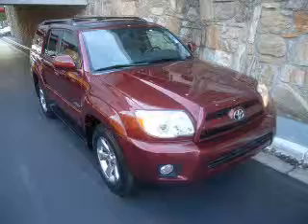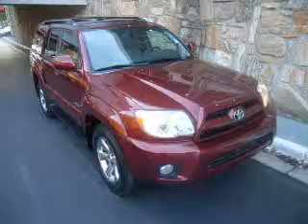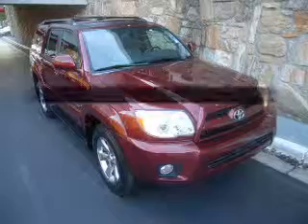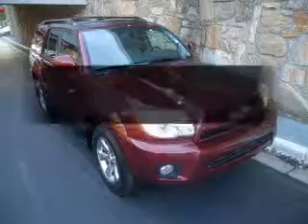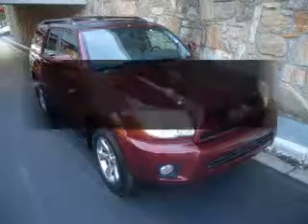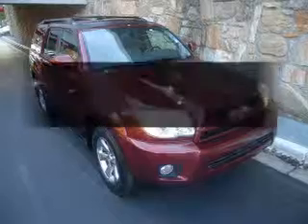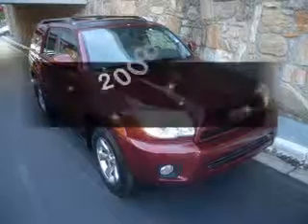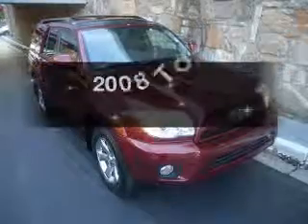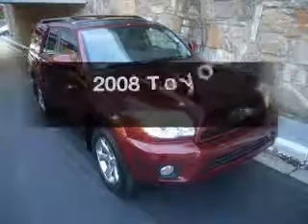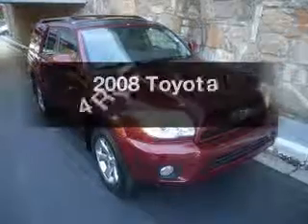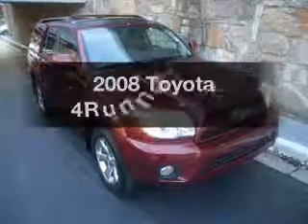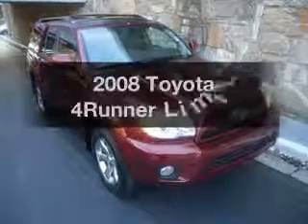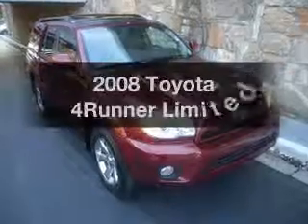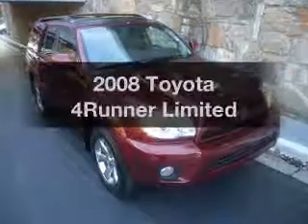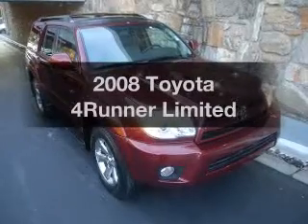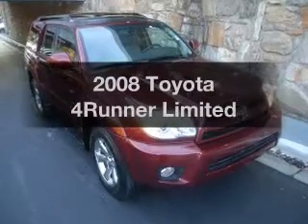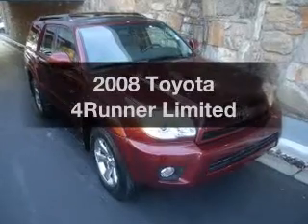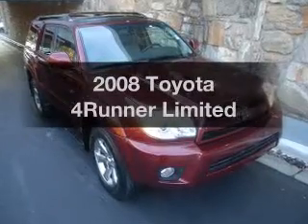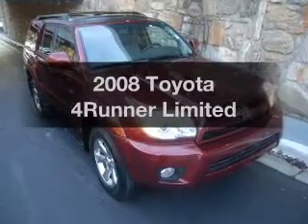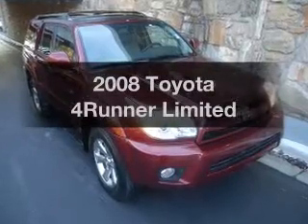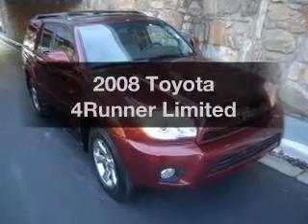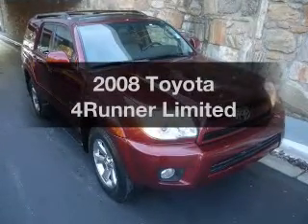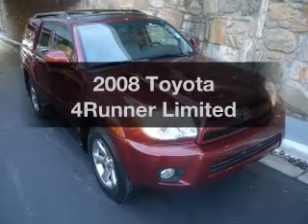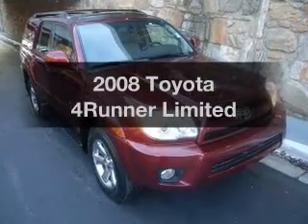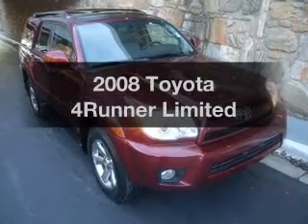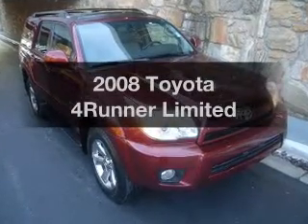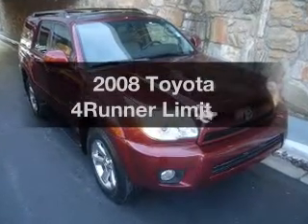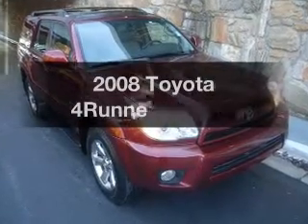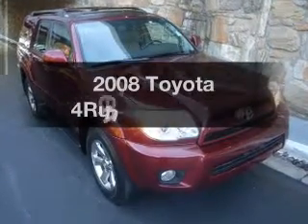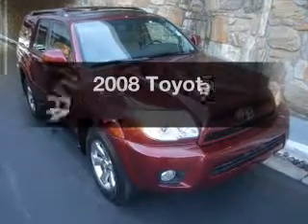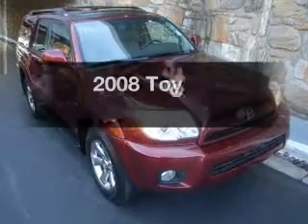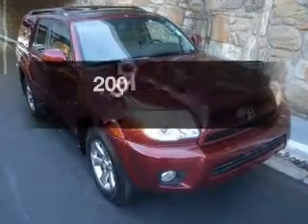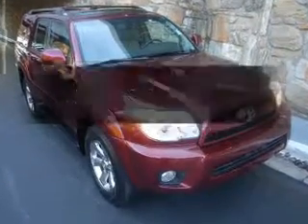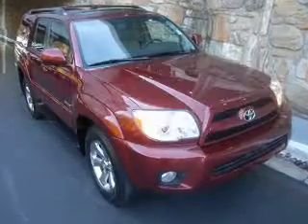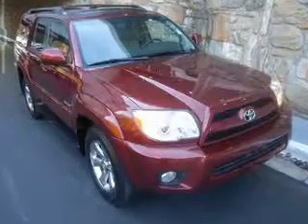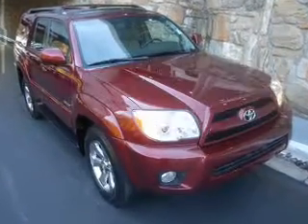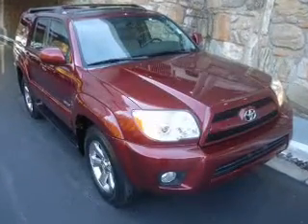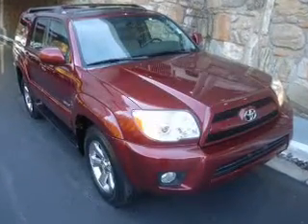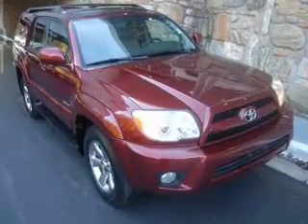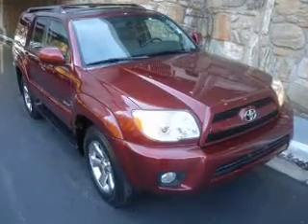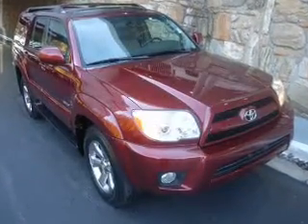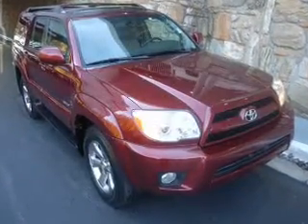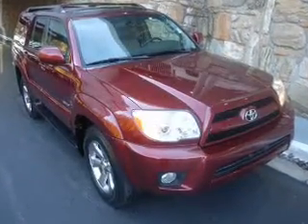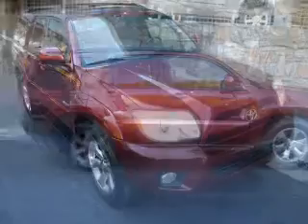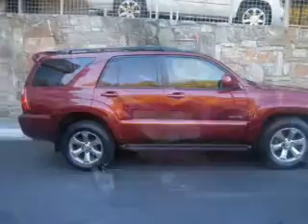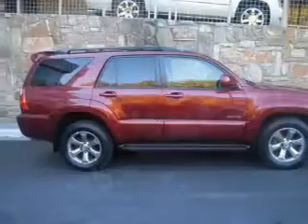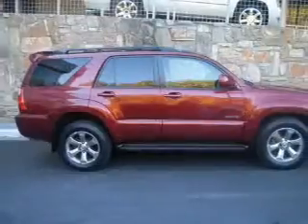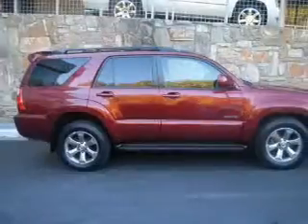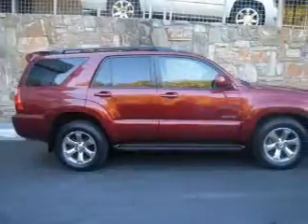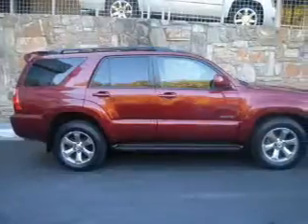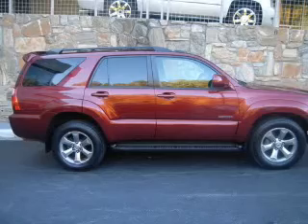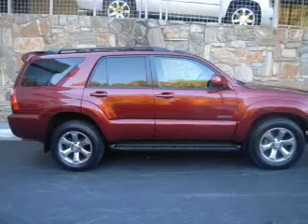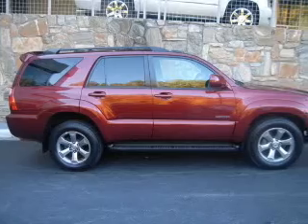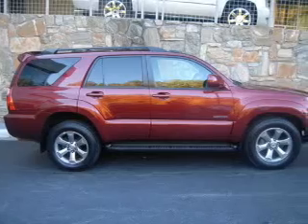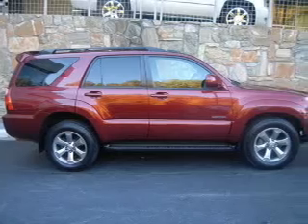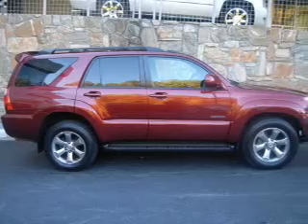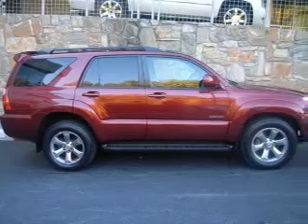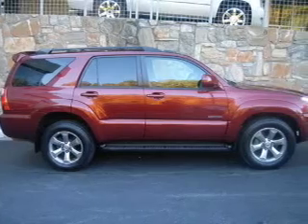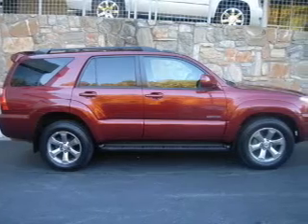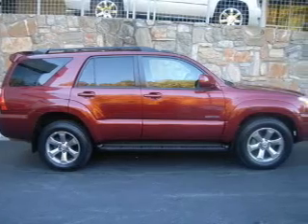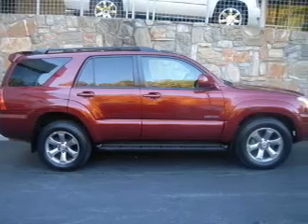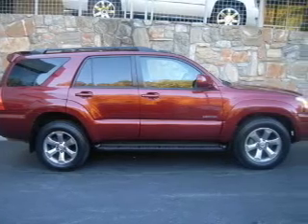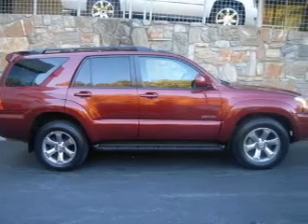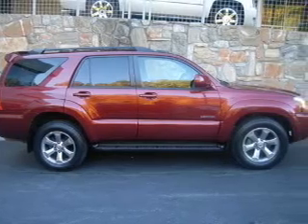Presenting the 2008 Toyota 4Runner. Travel the roads in style and comfort in this great vehicle.